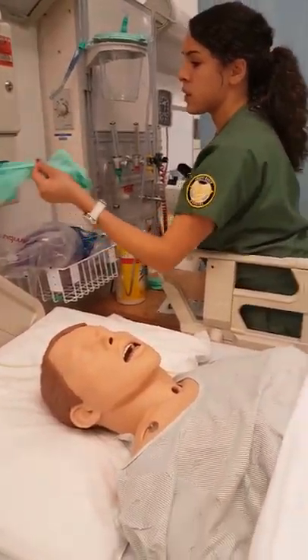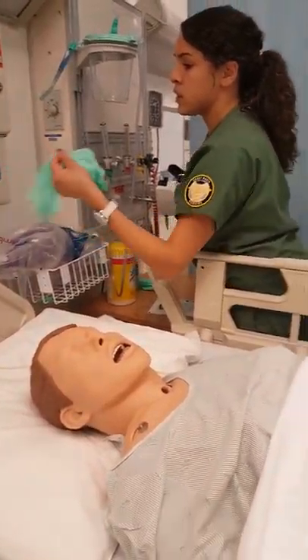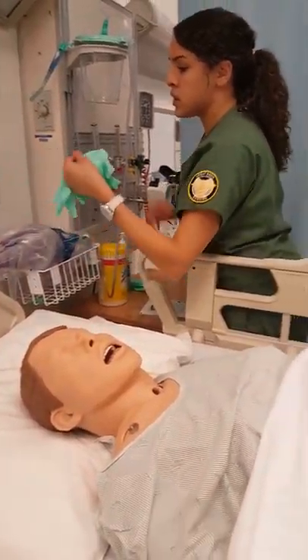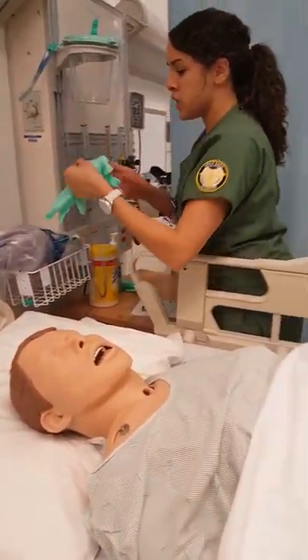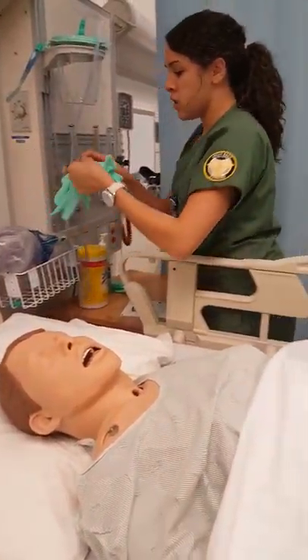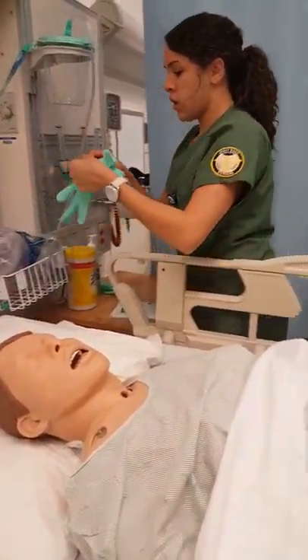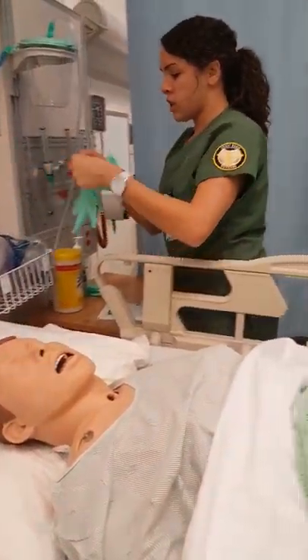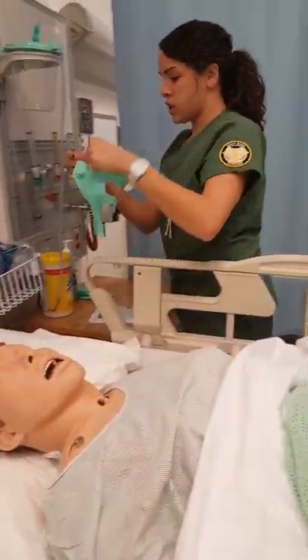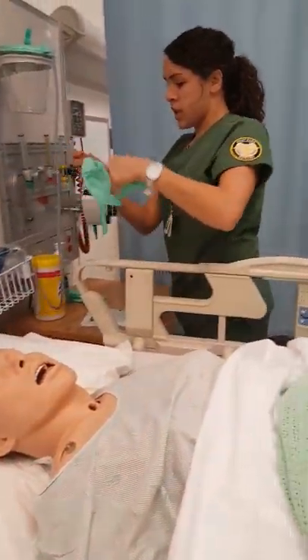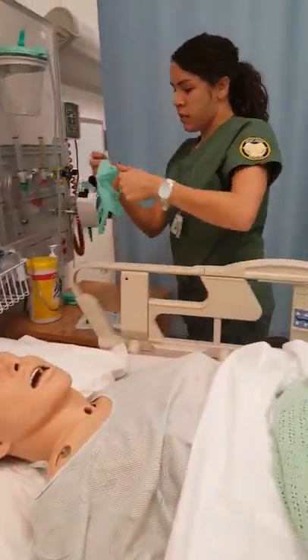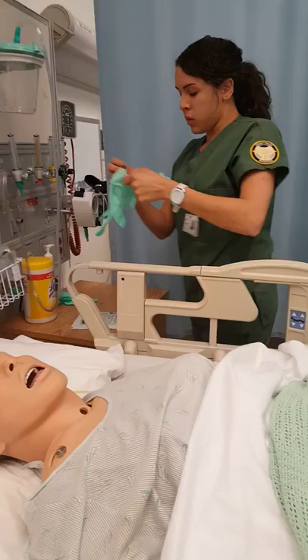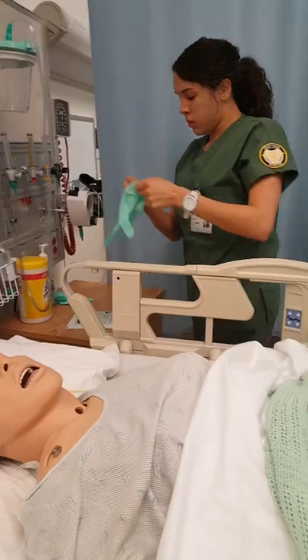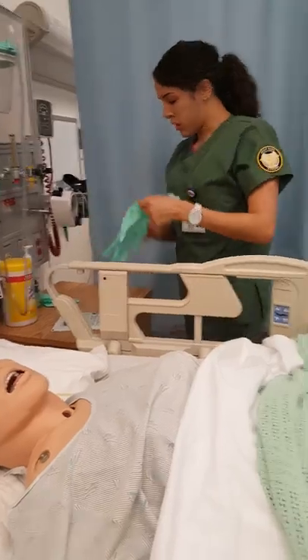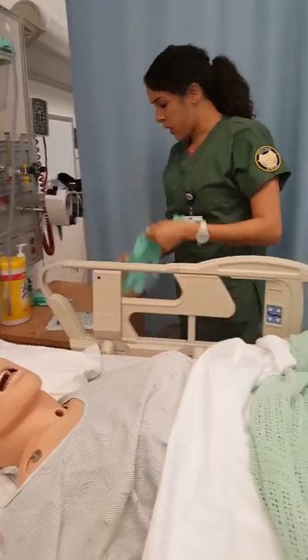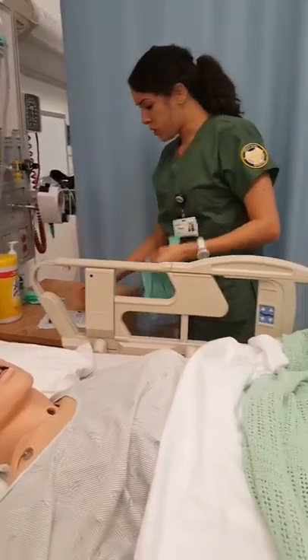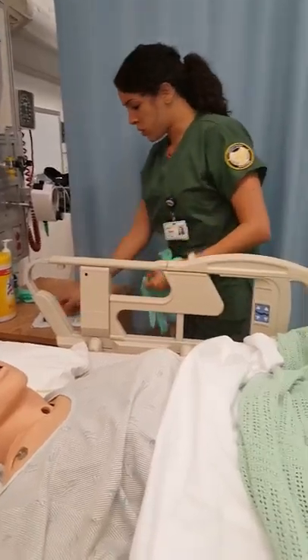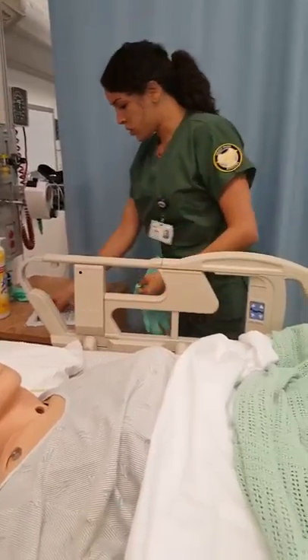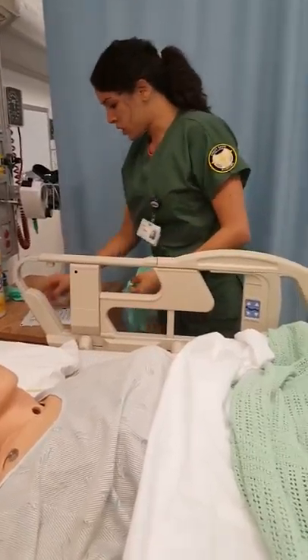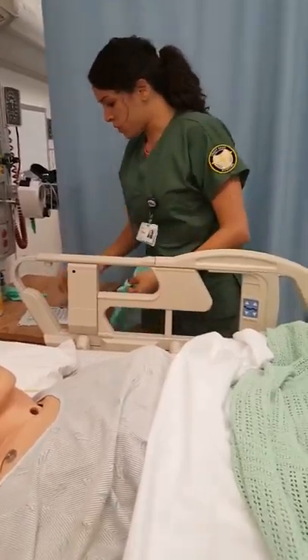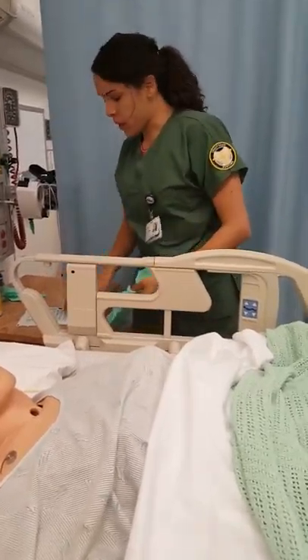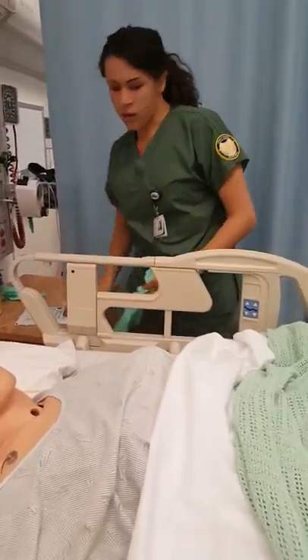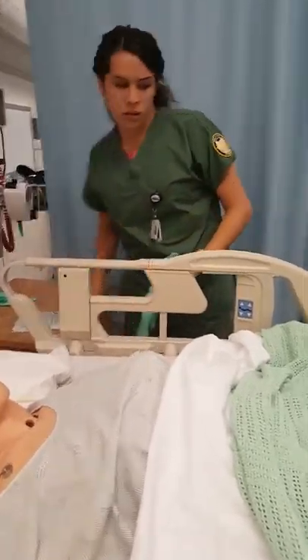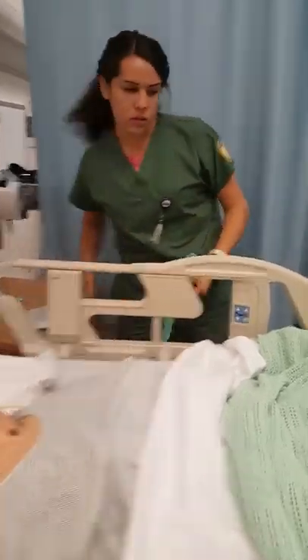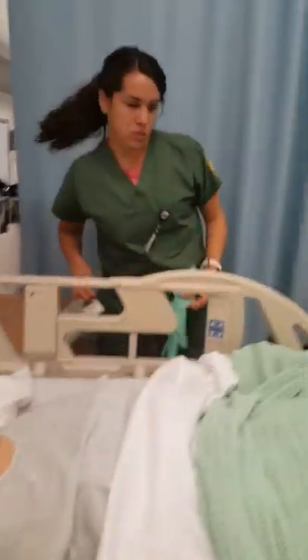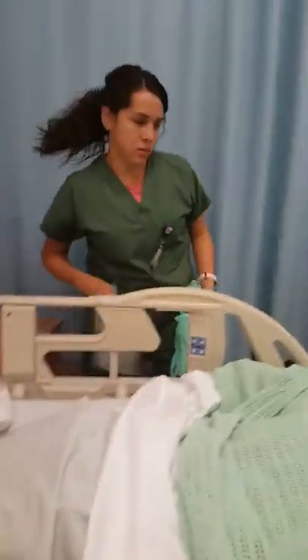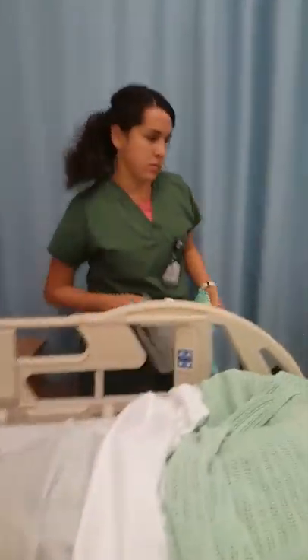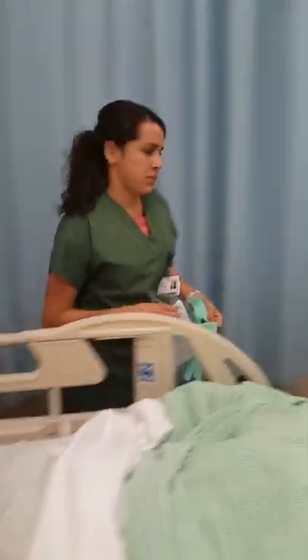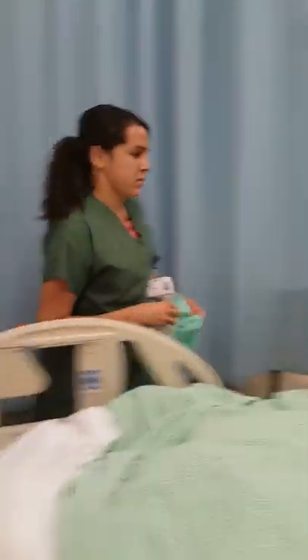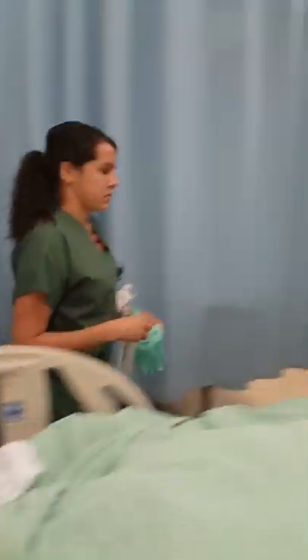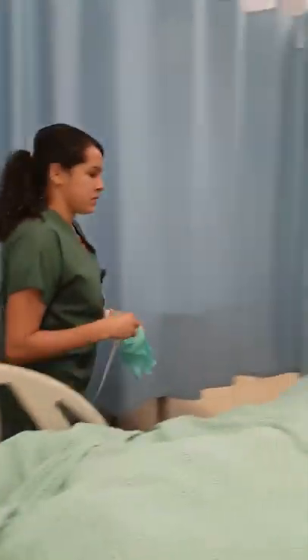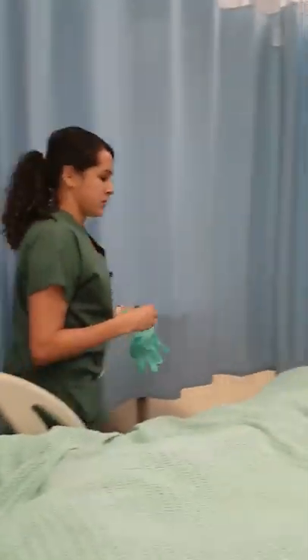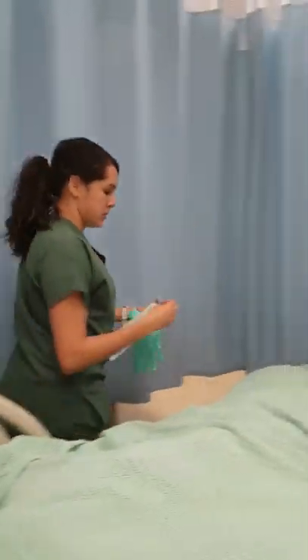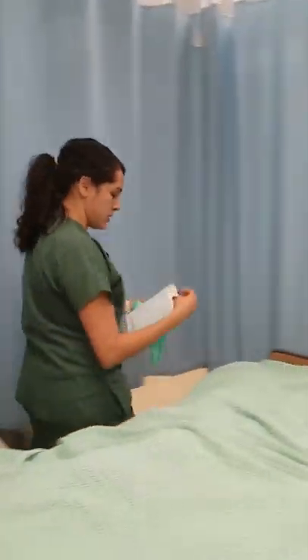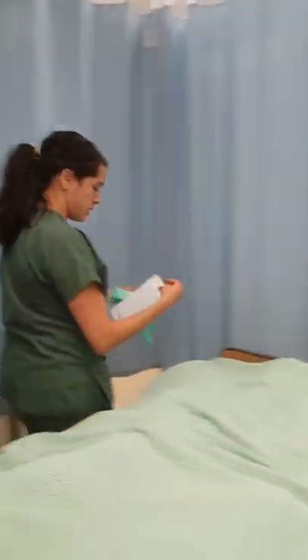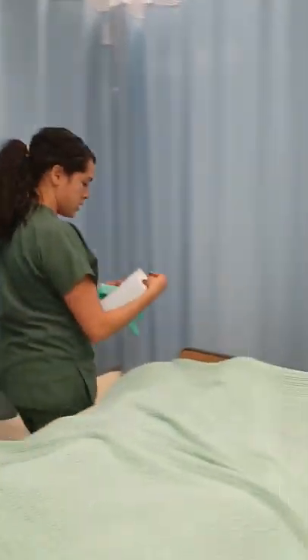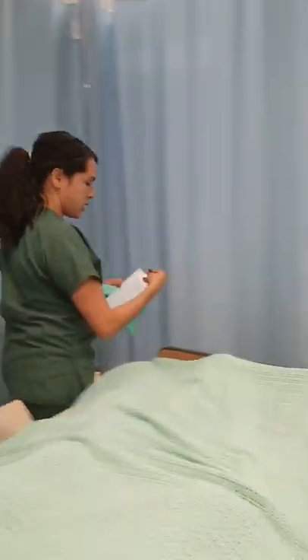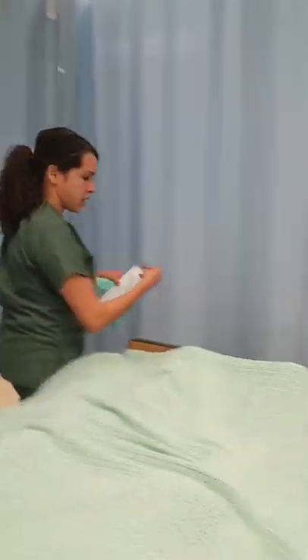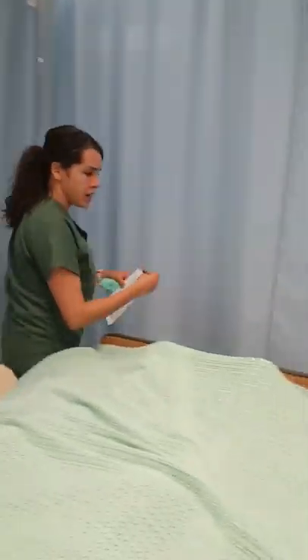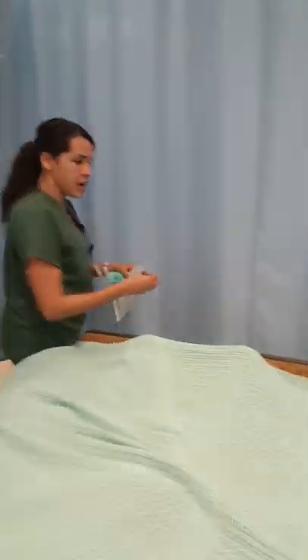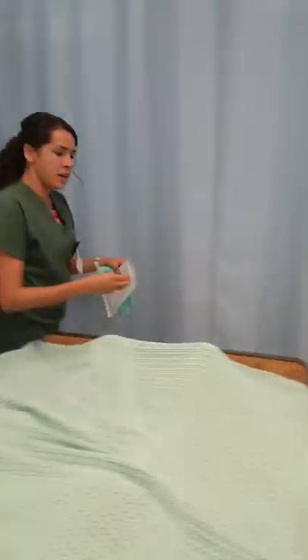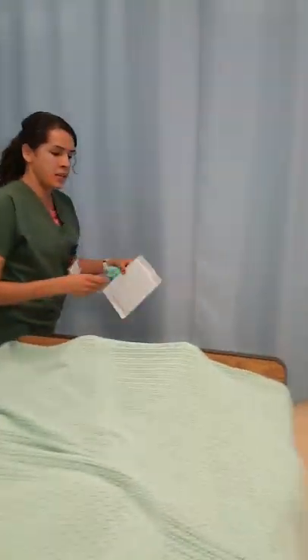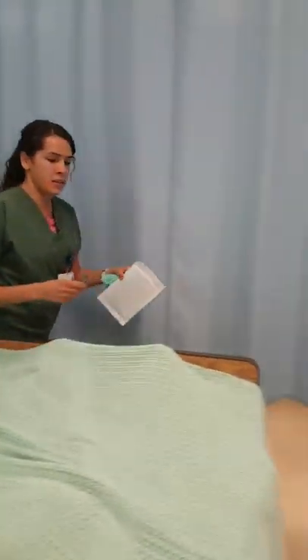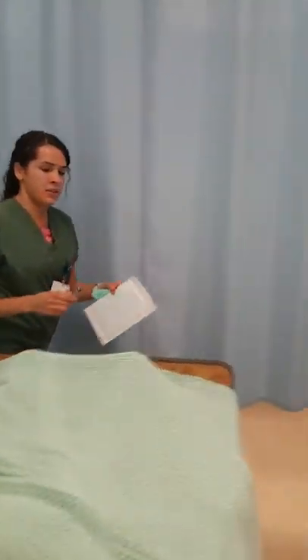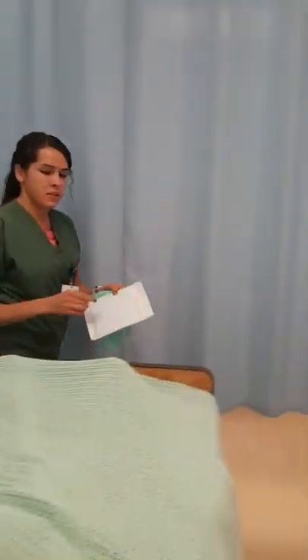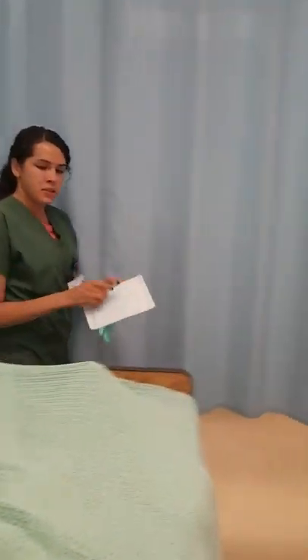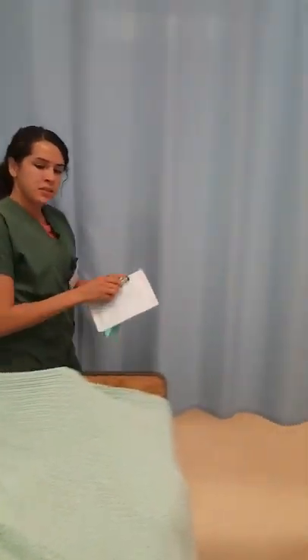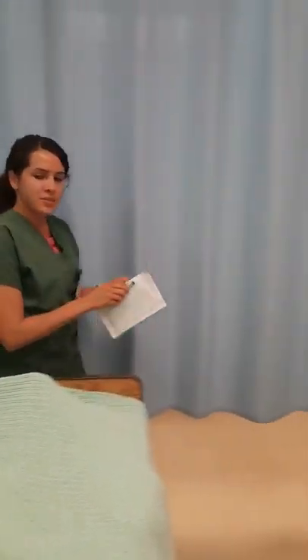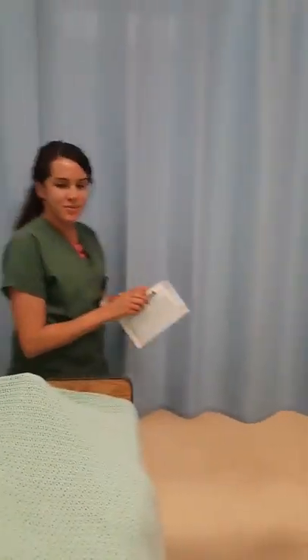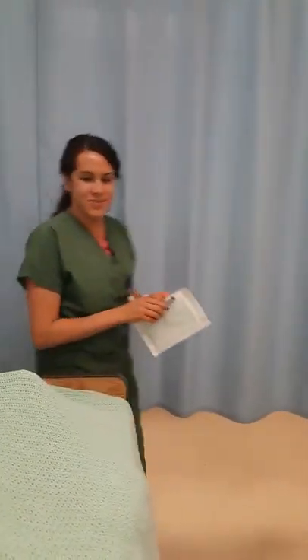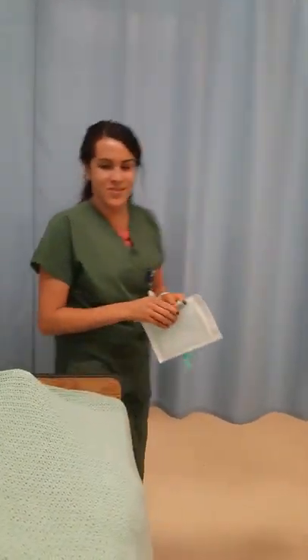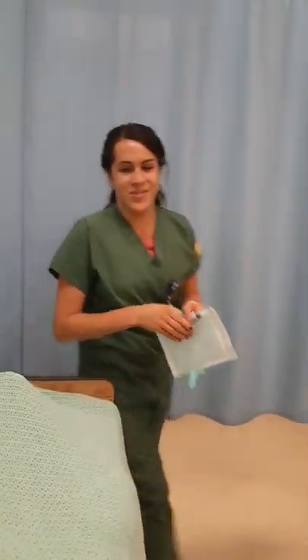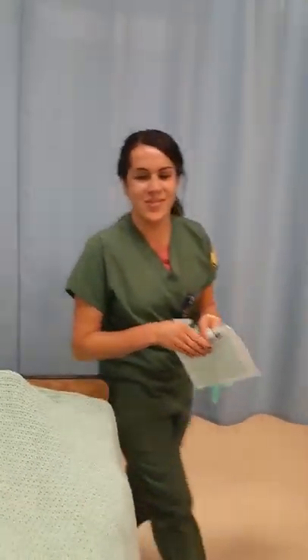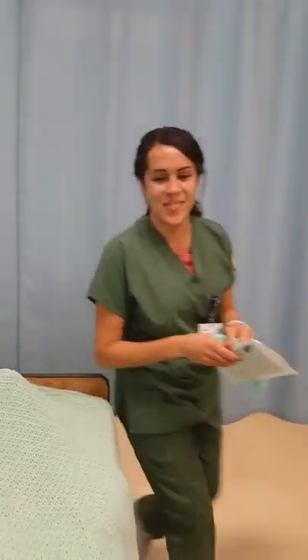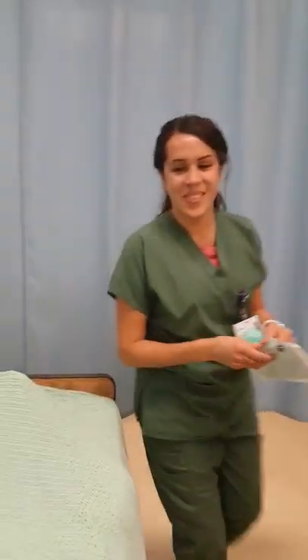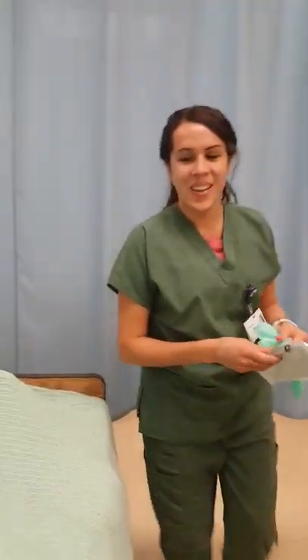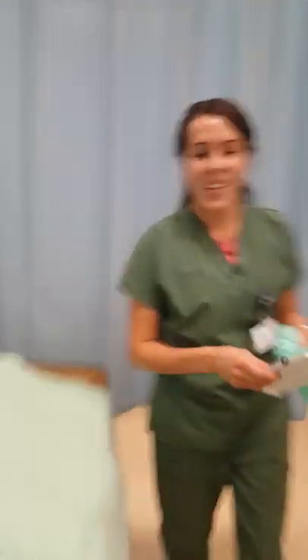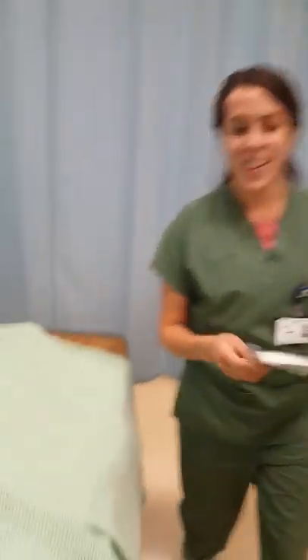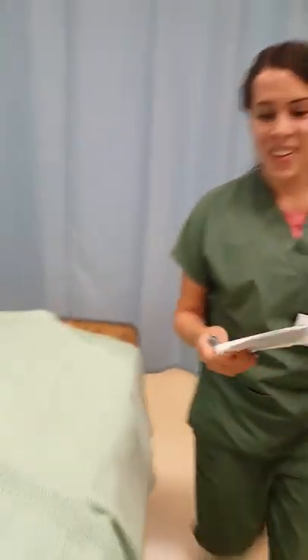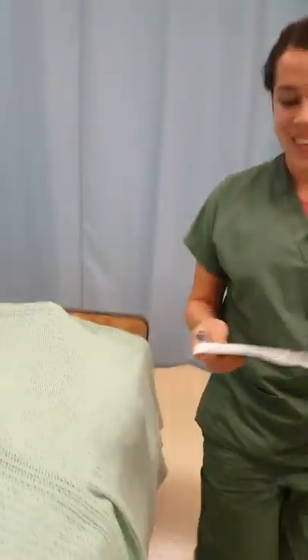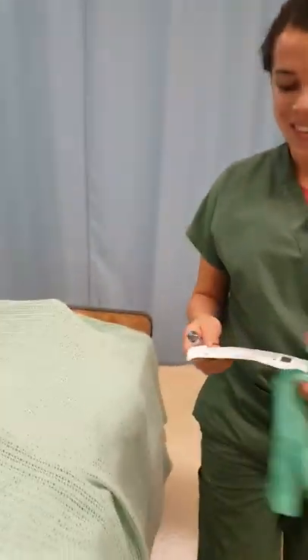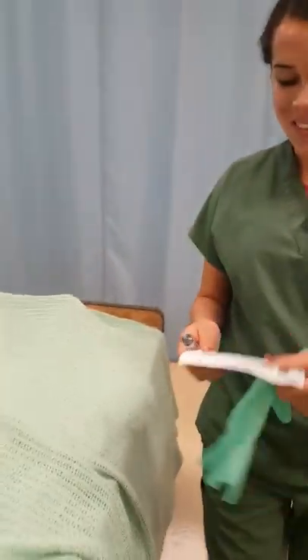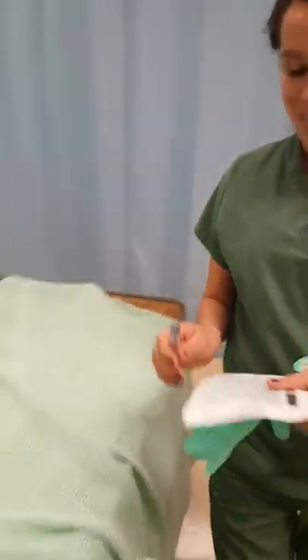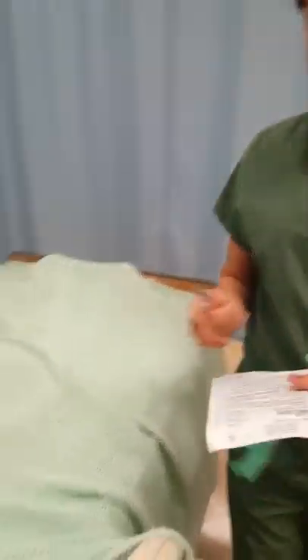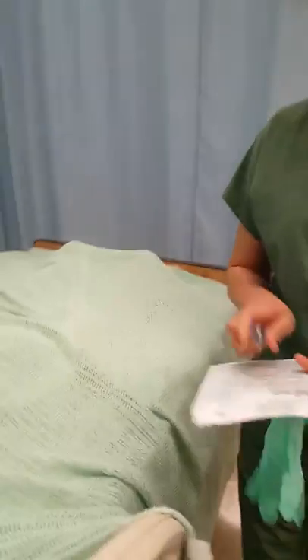Did you watch that movie I told you about? Yes, it was really funny. Thank you for that. You're welcome.